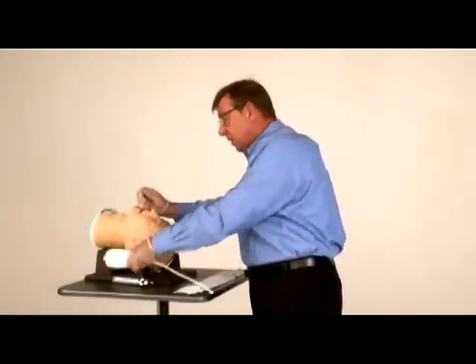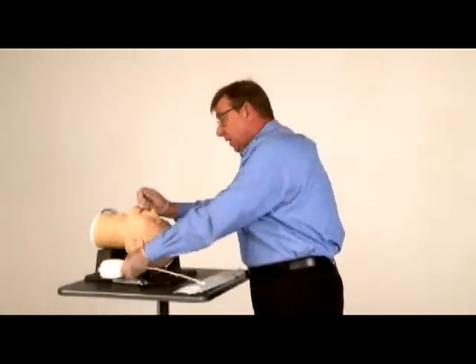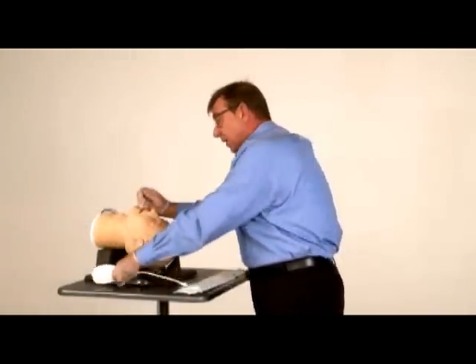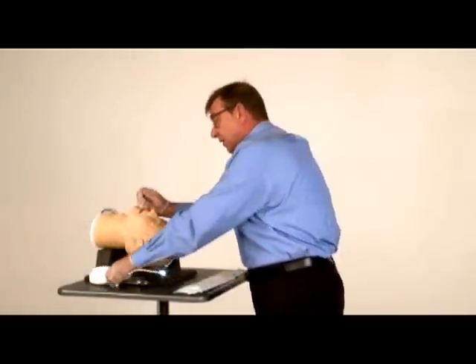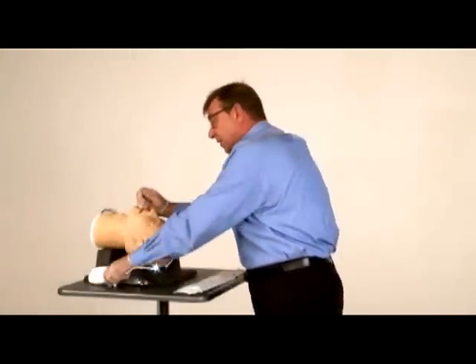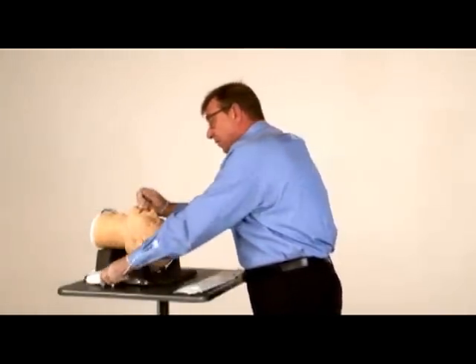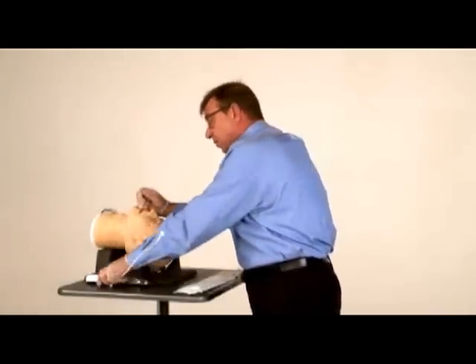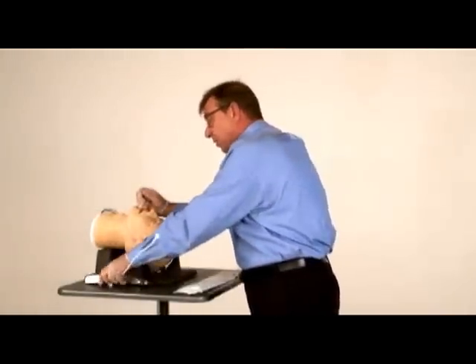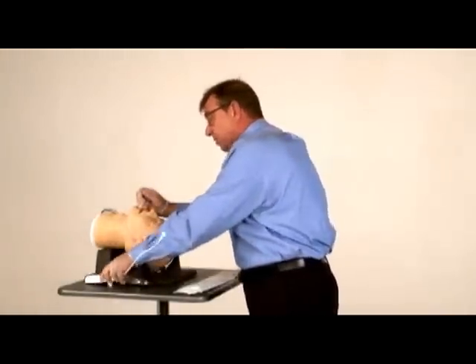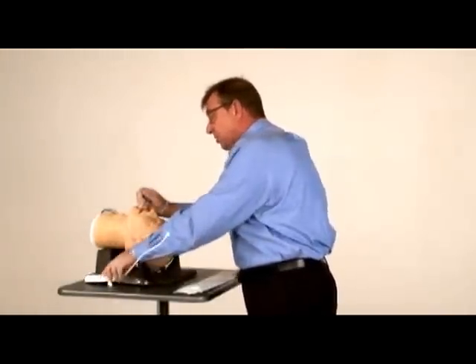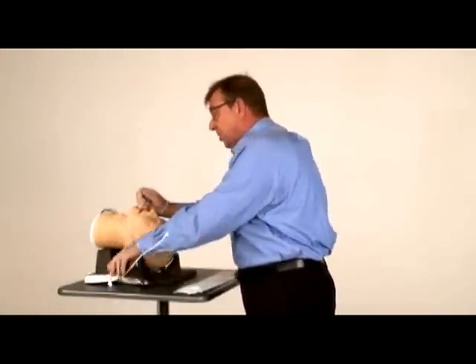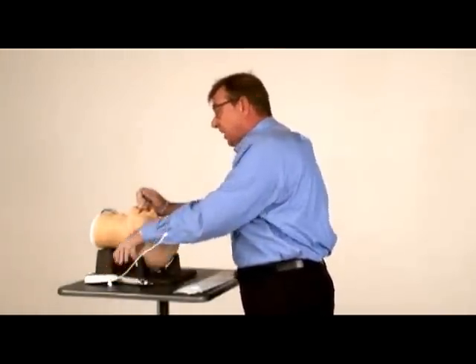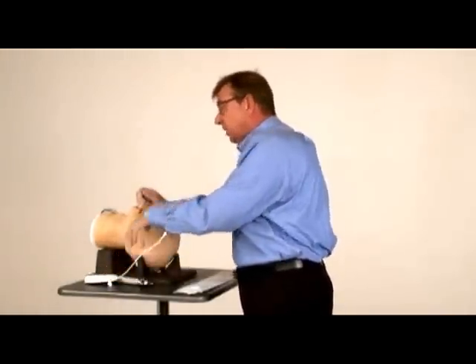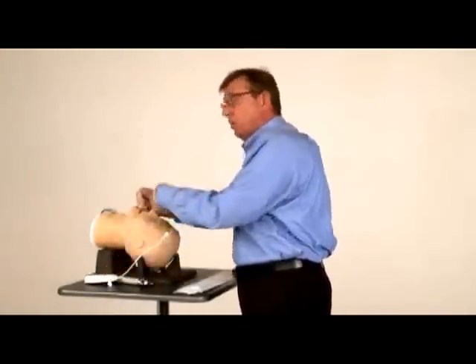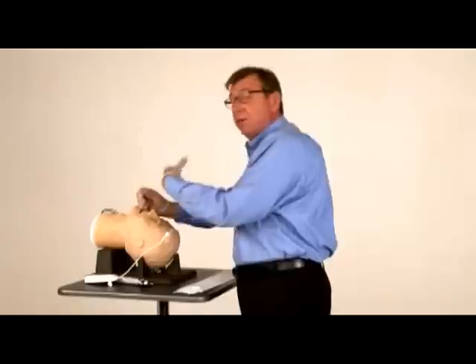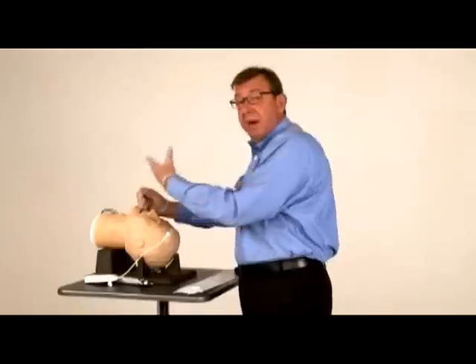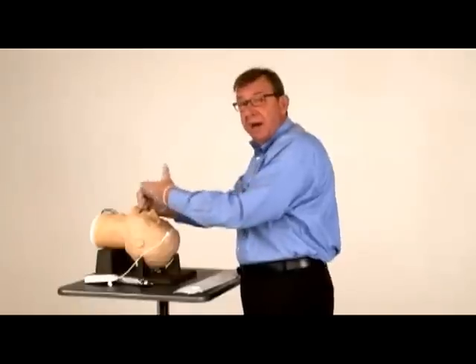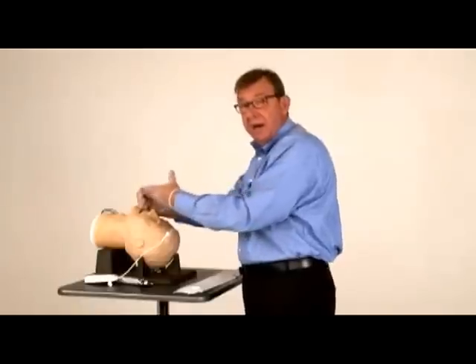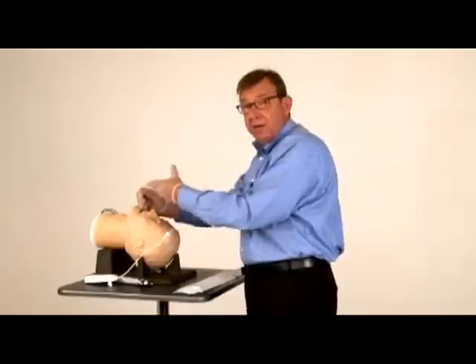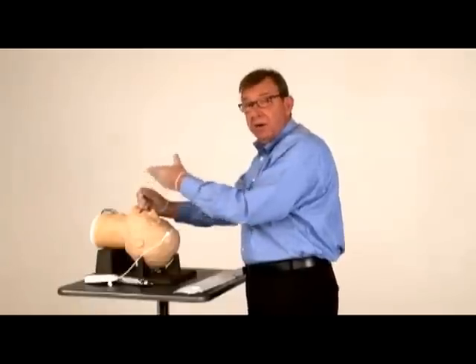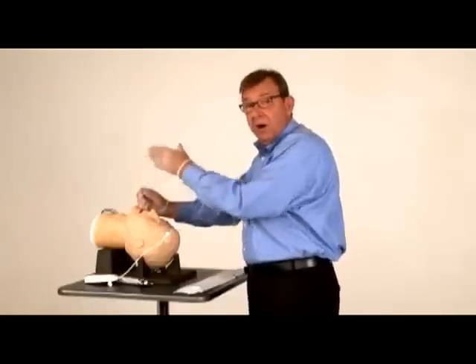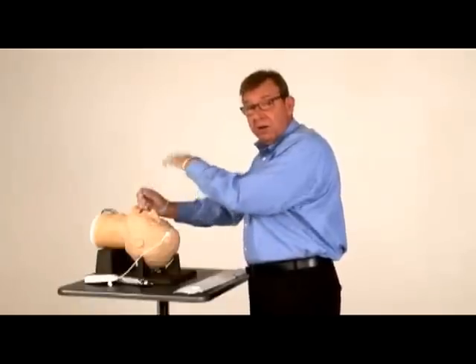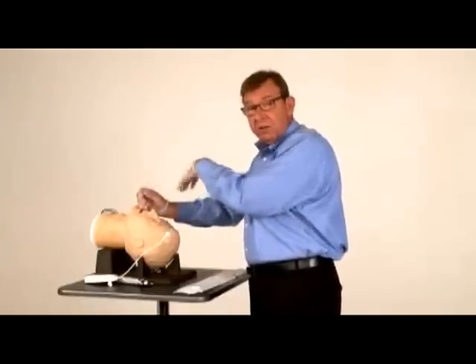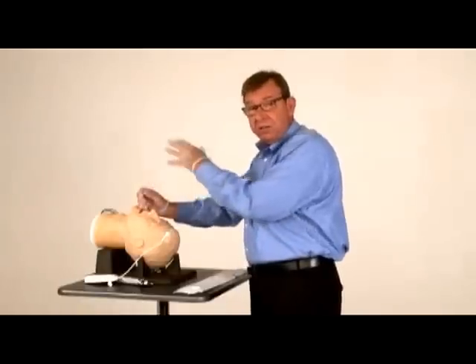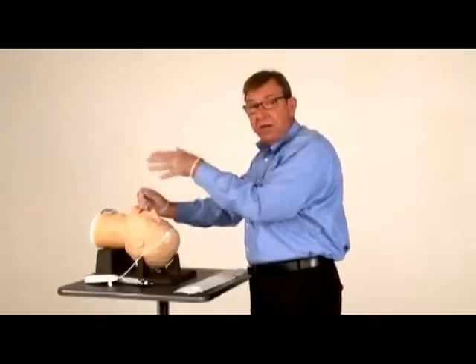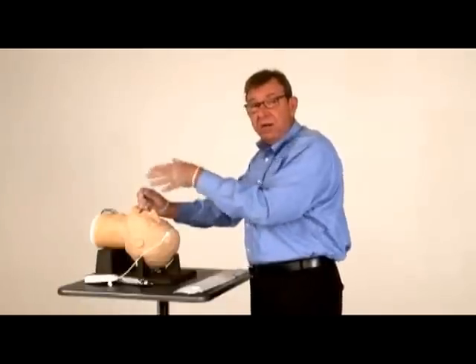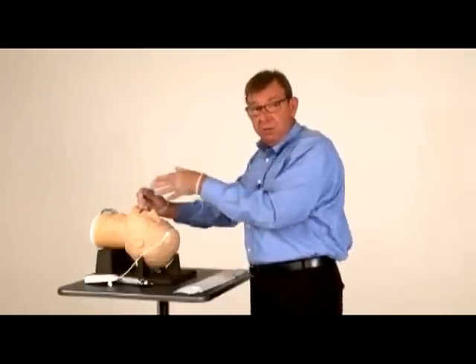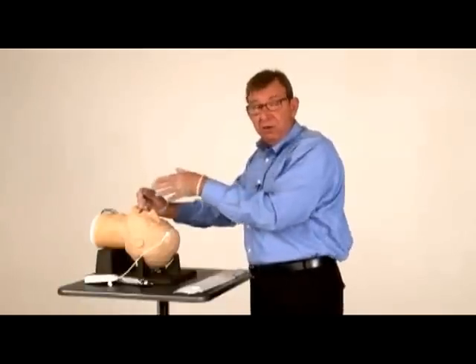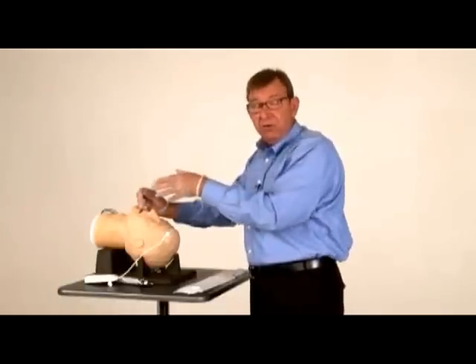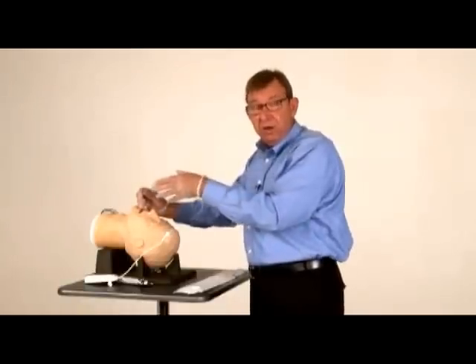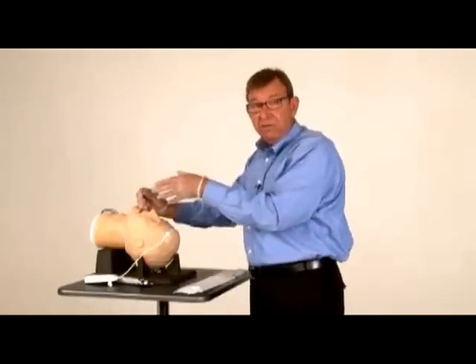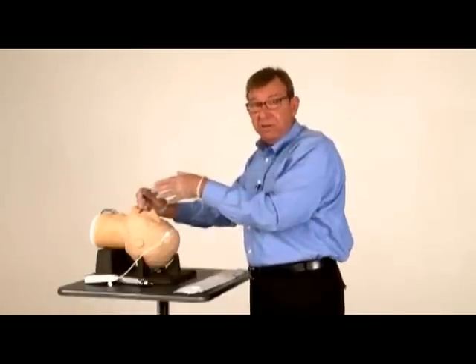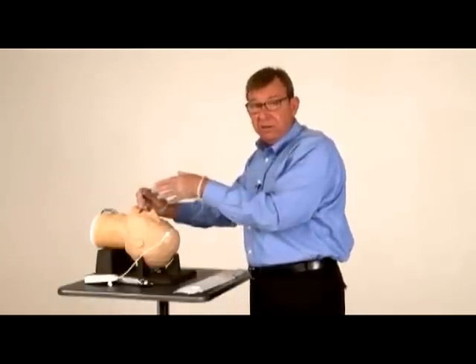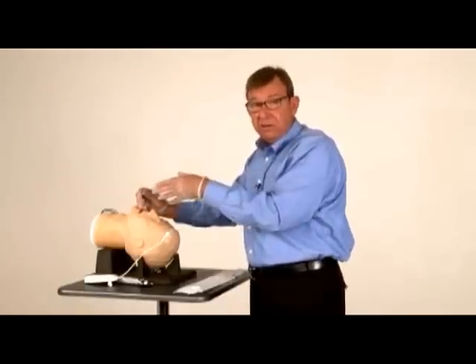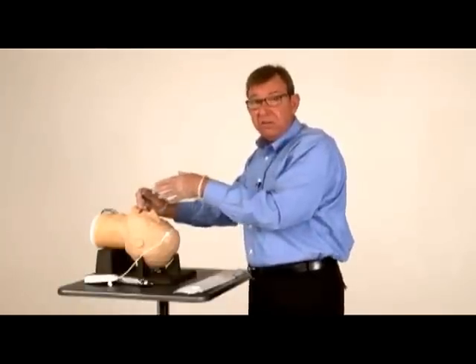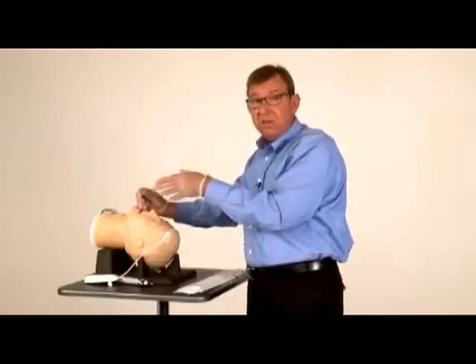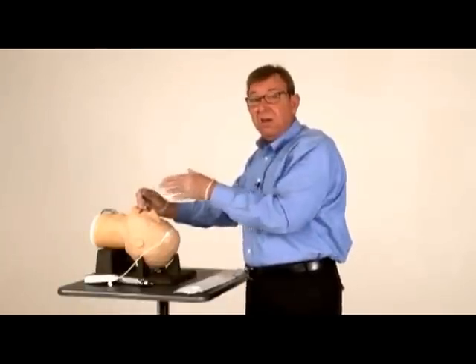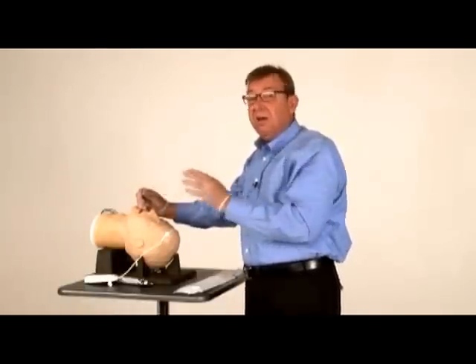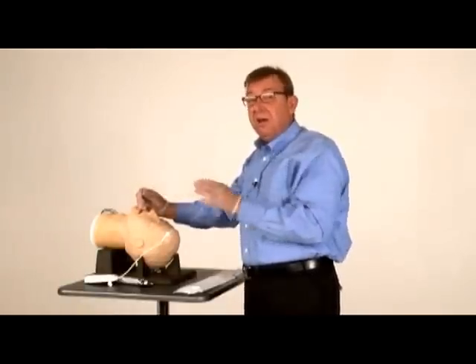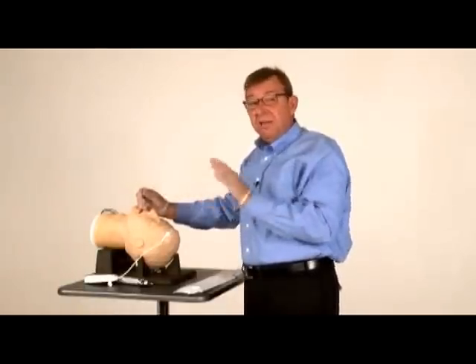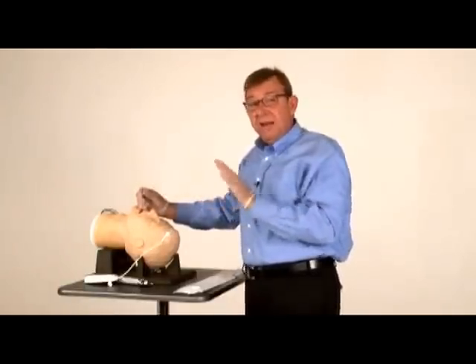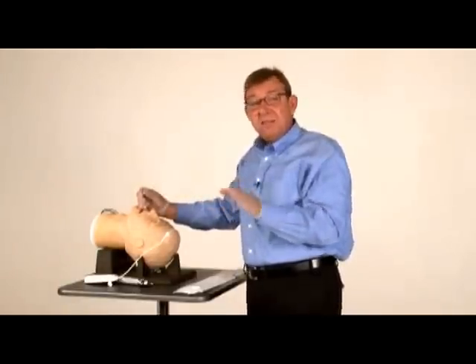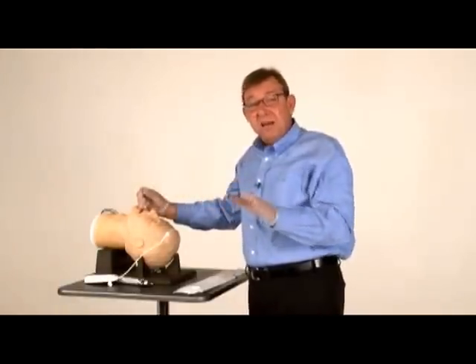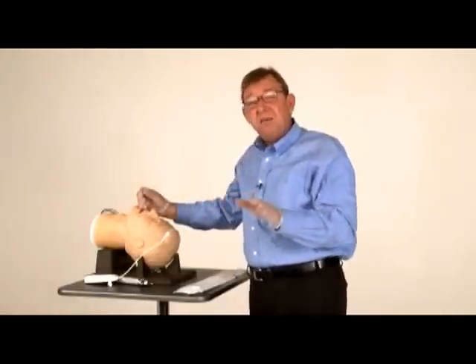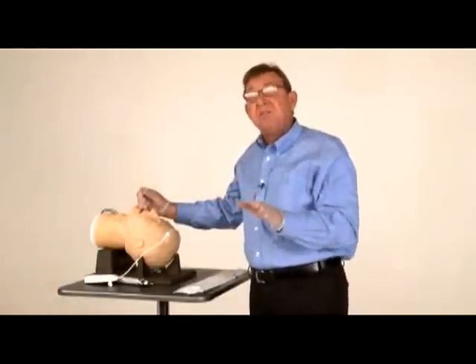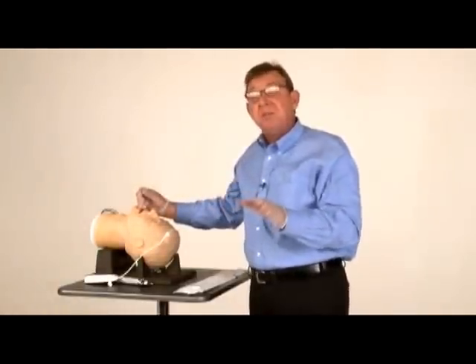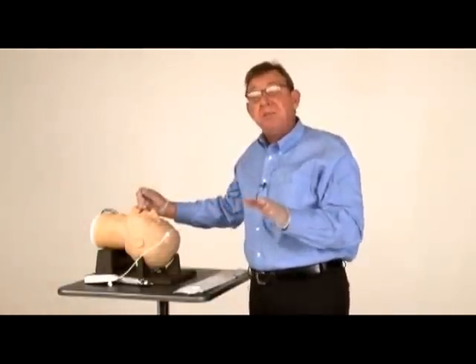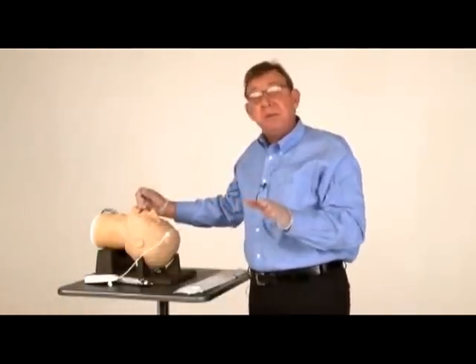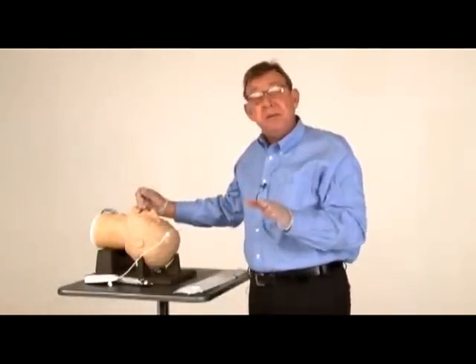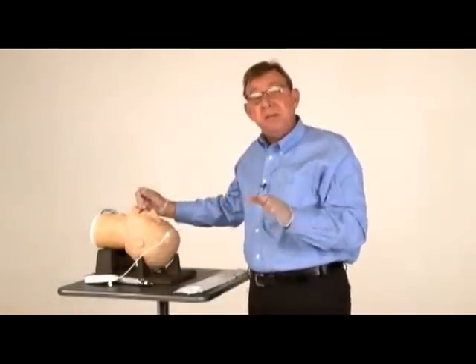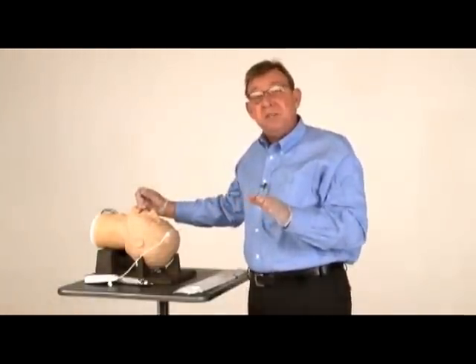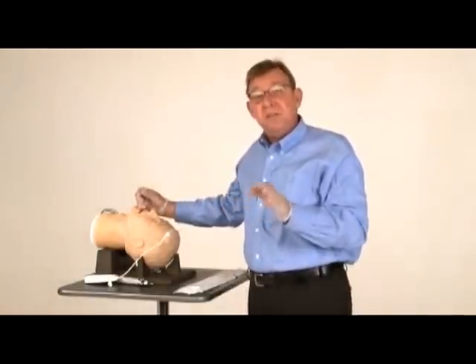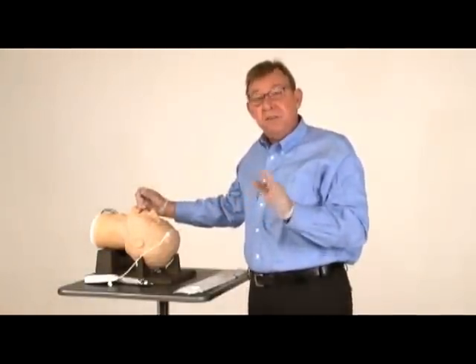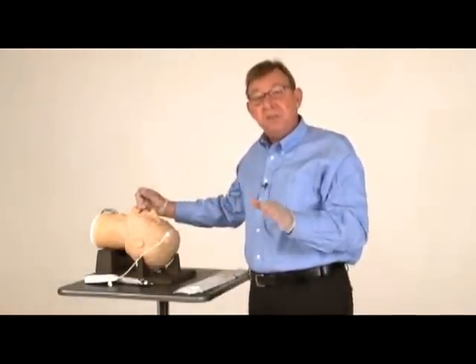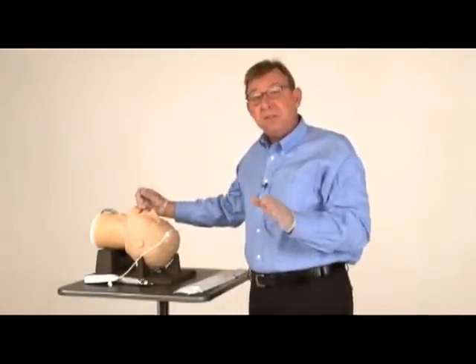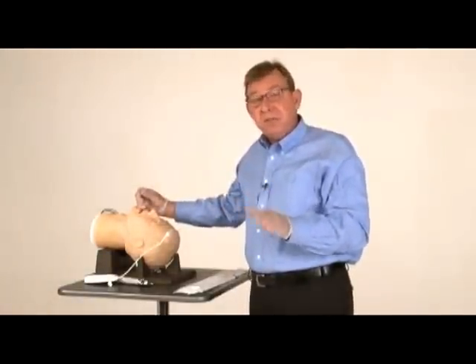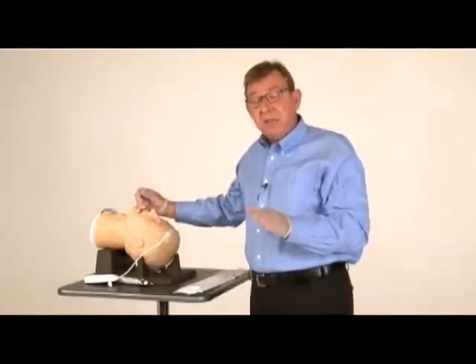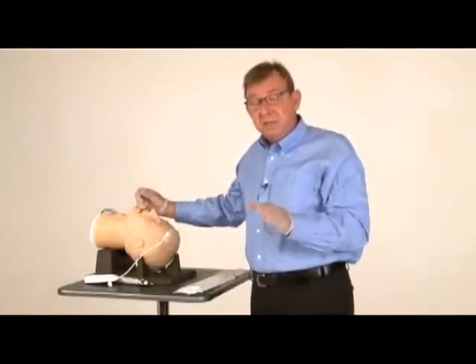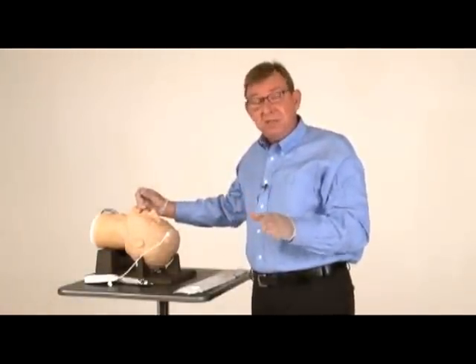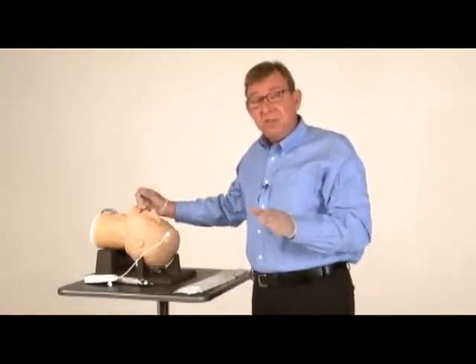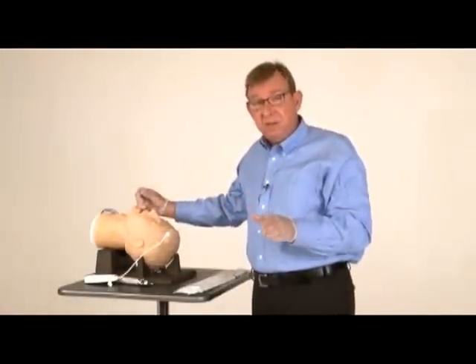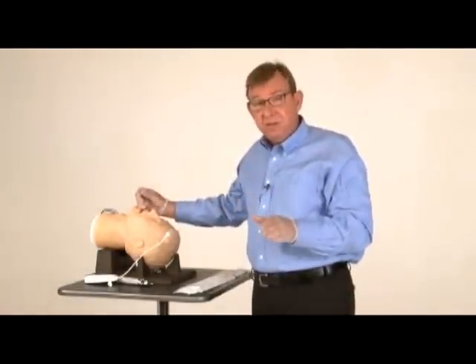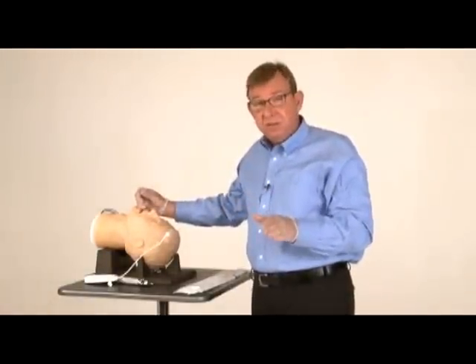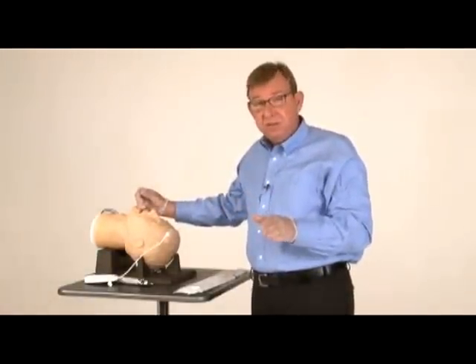Hold firmly onto the top of the ET tube connector so you neither lose your position nor your connector. Then, of course, check it with your bag, auscultating both lung fields. And that's how simple and easy the ViewStick is to use.